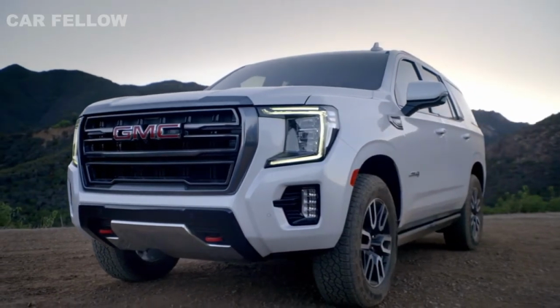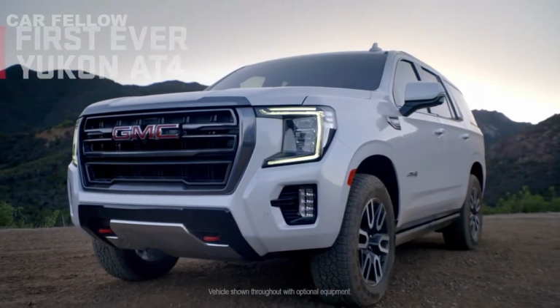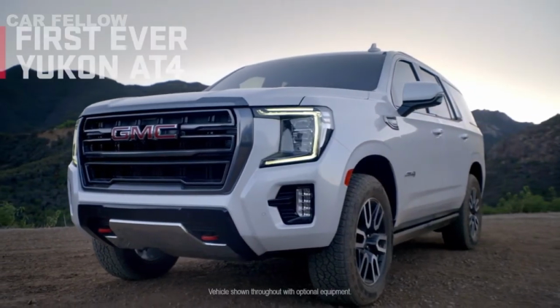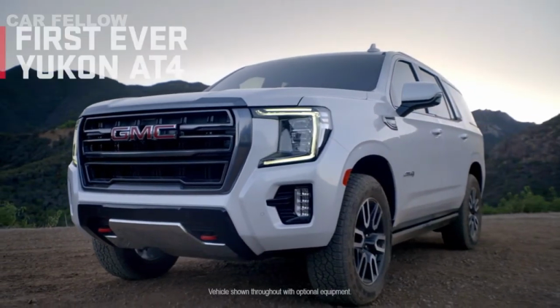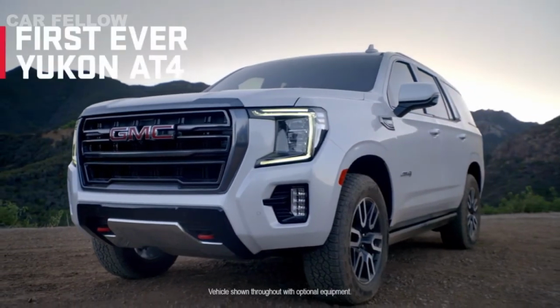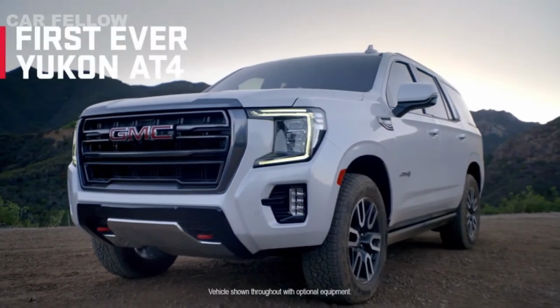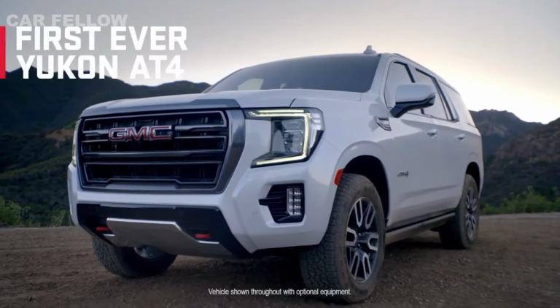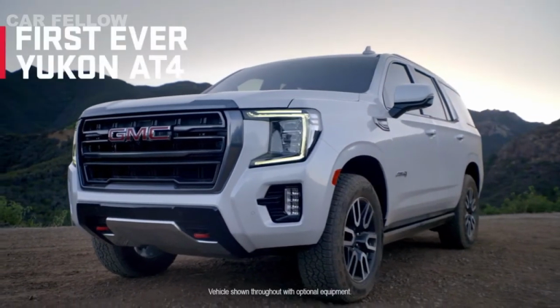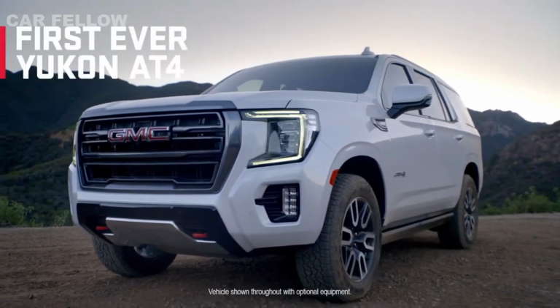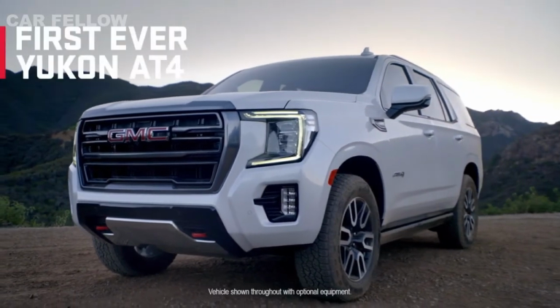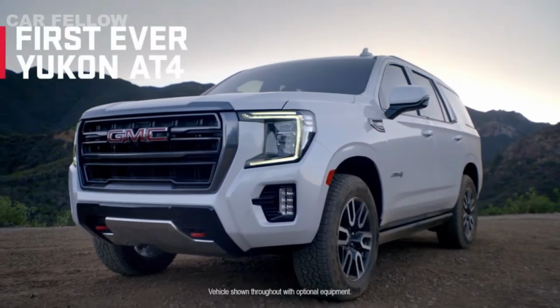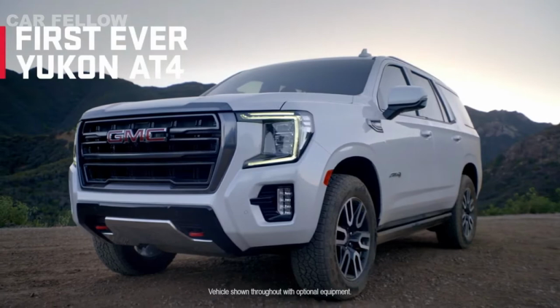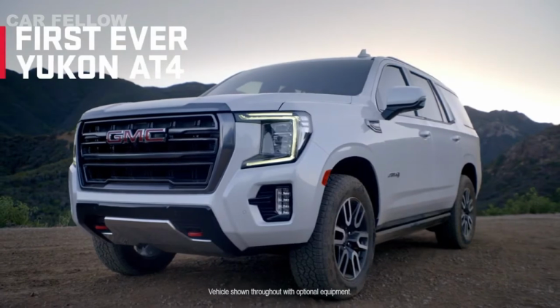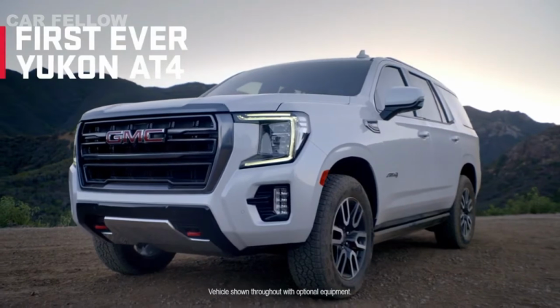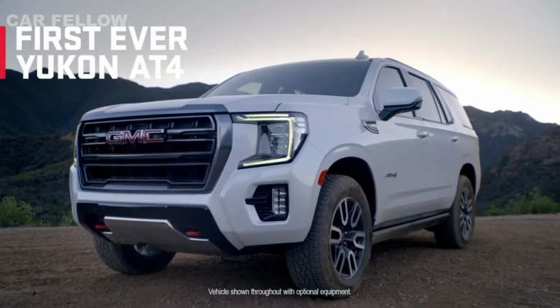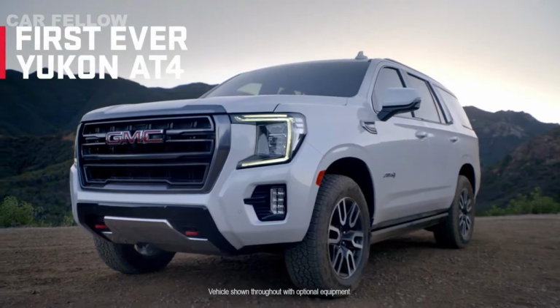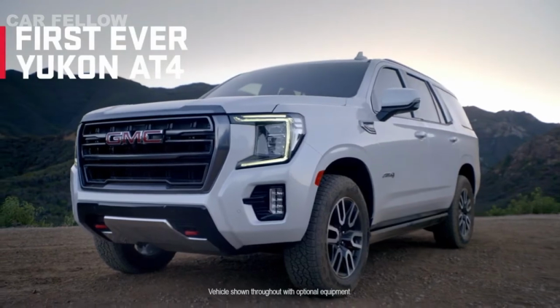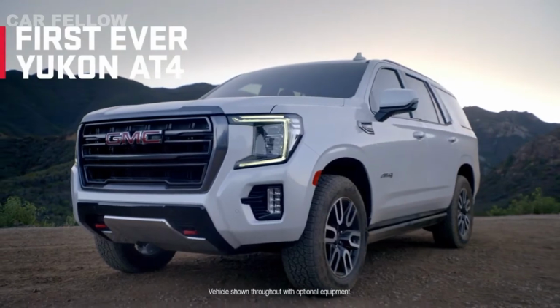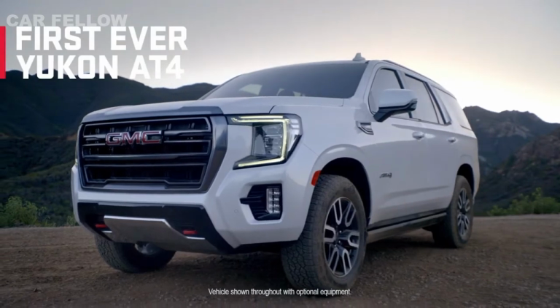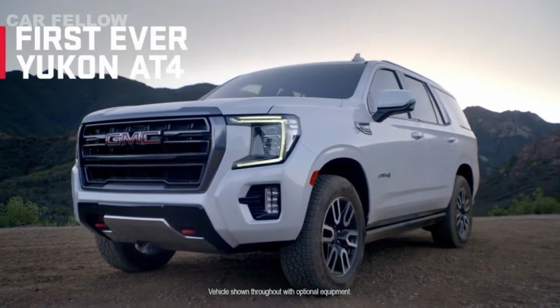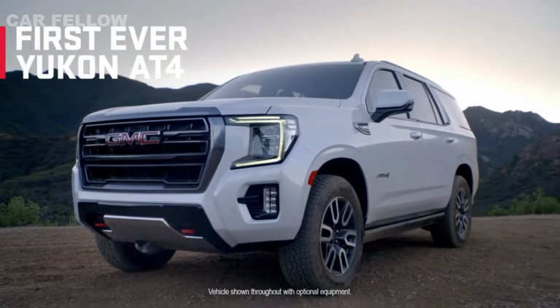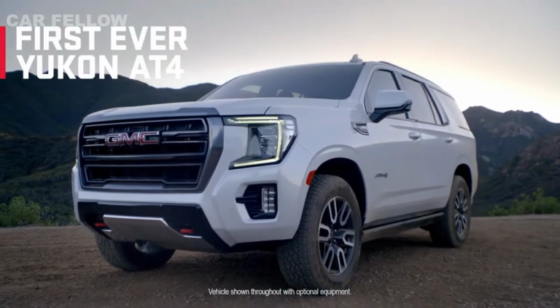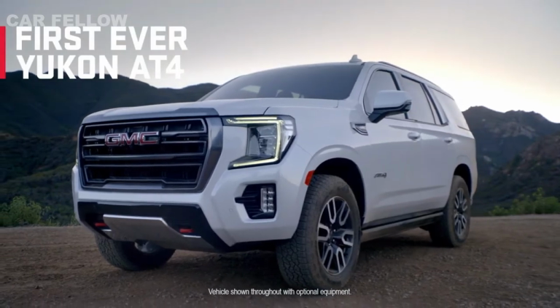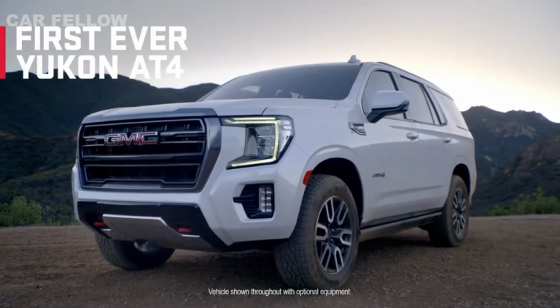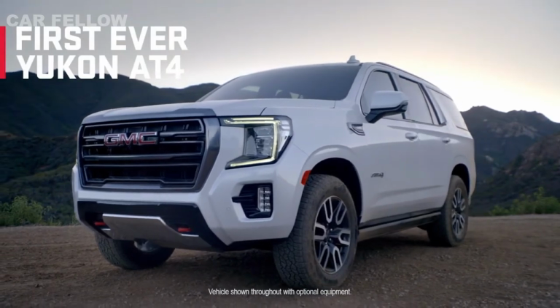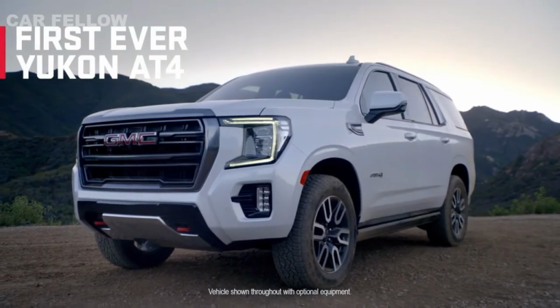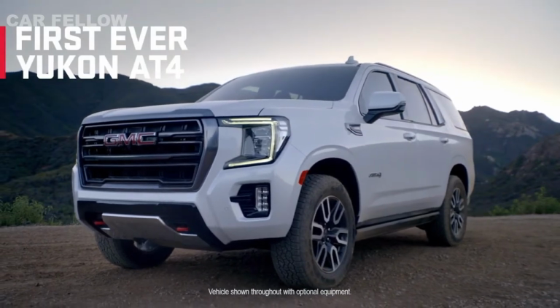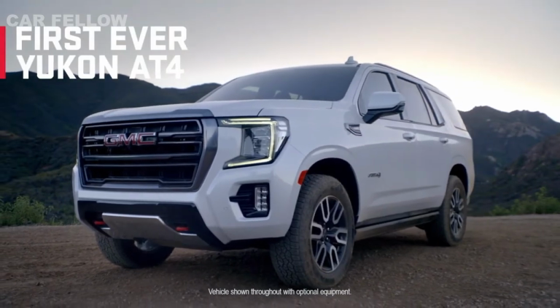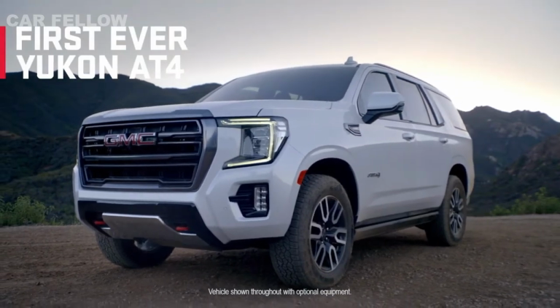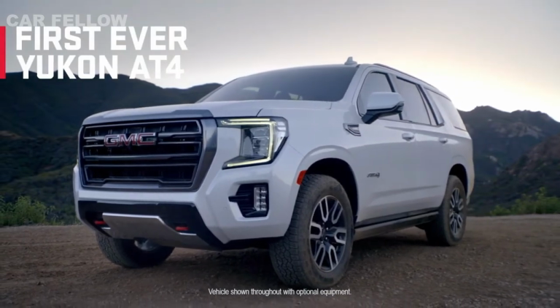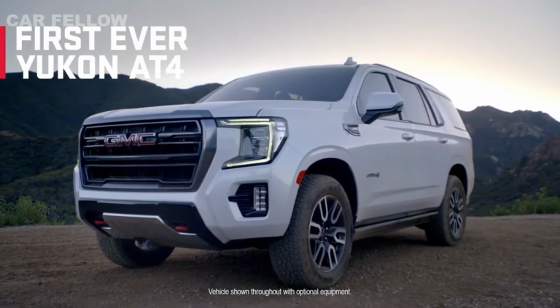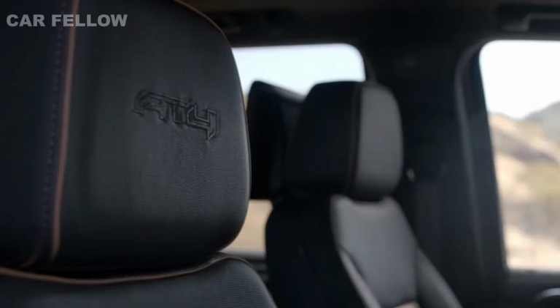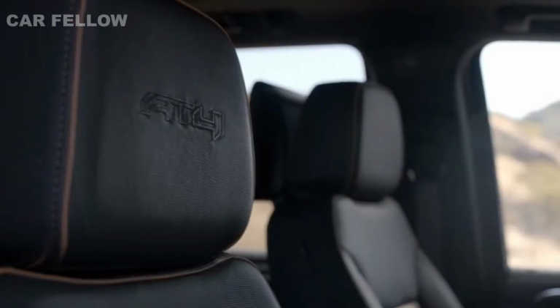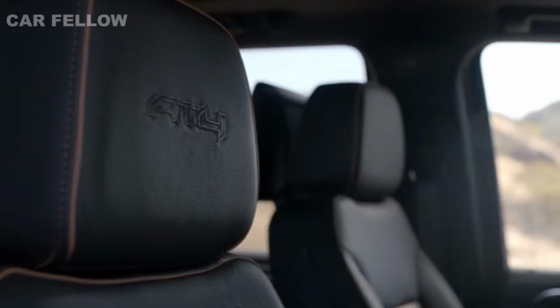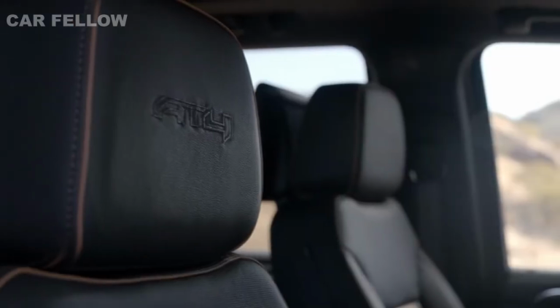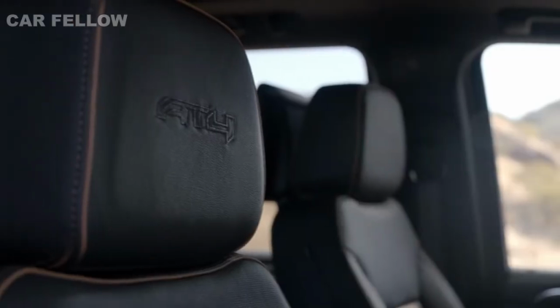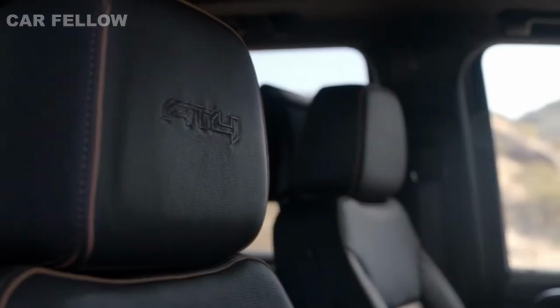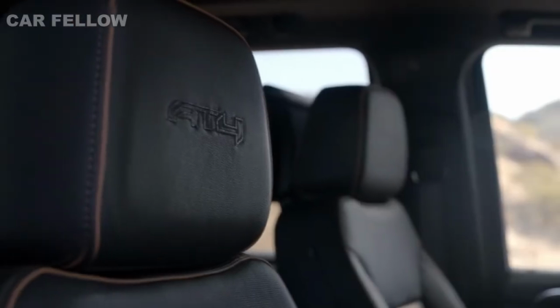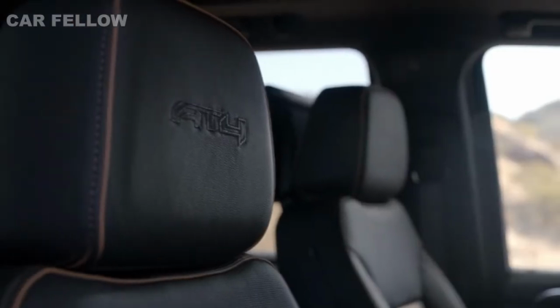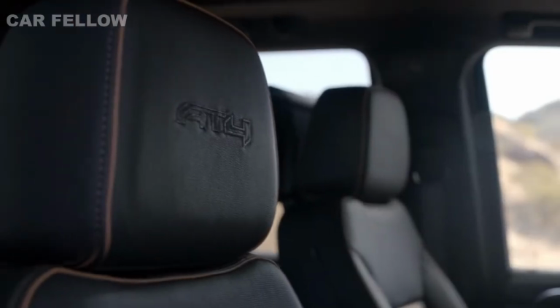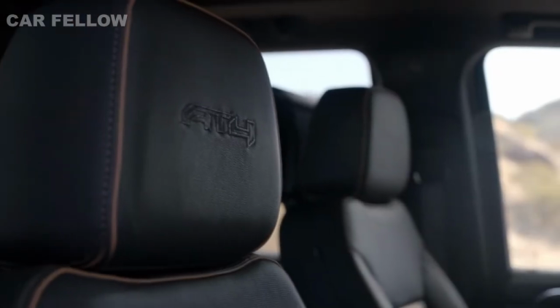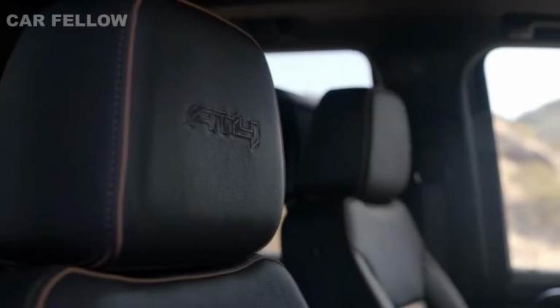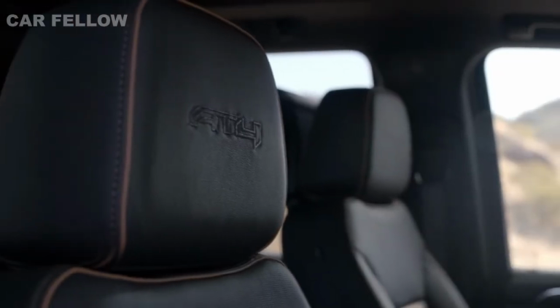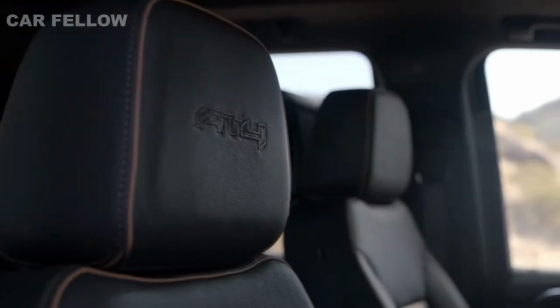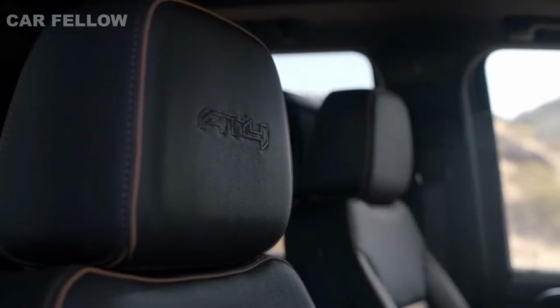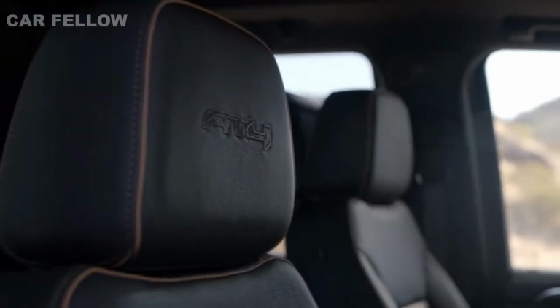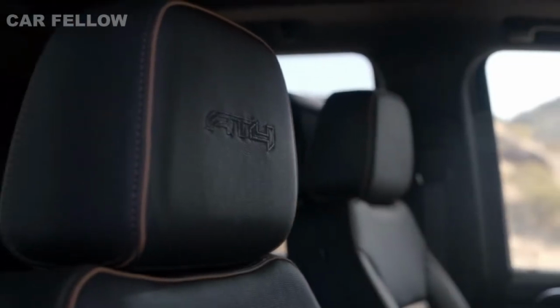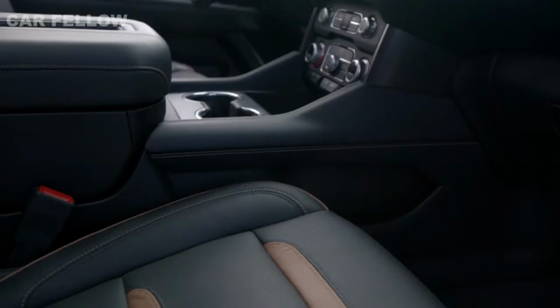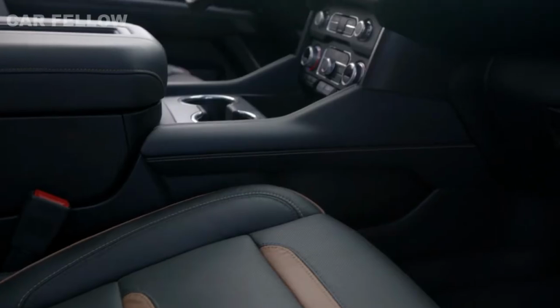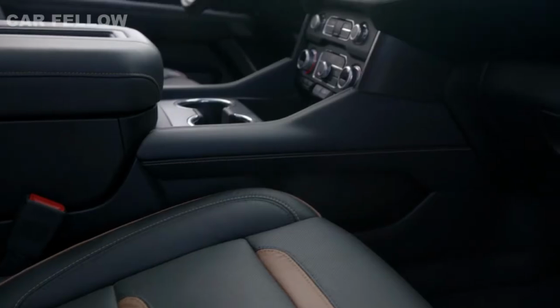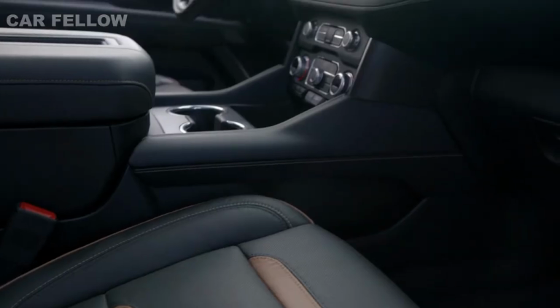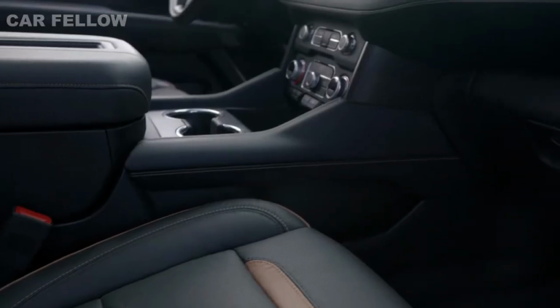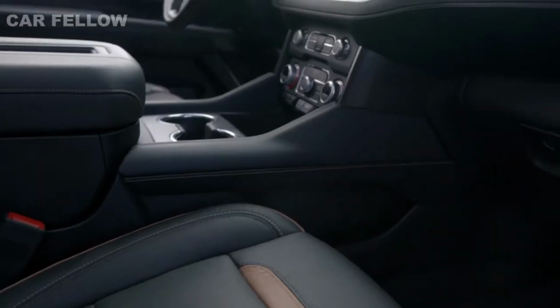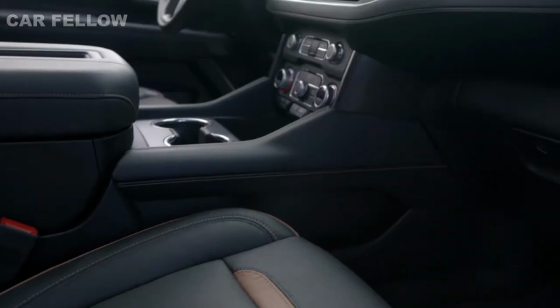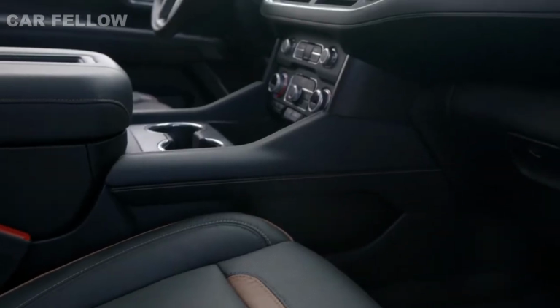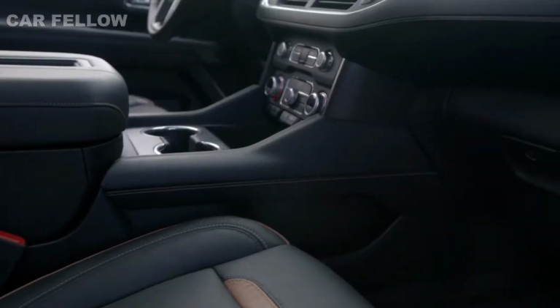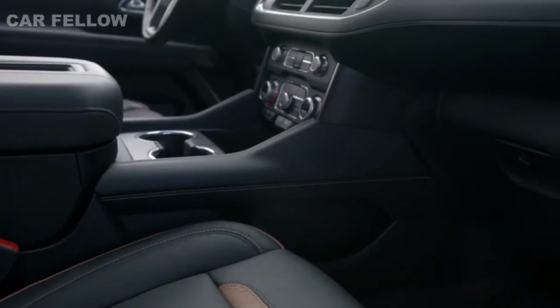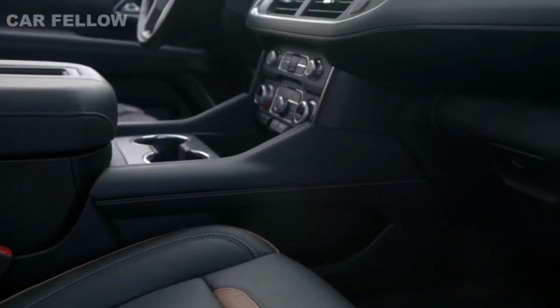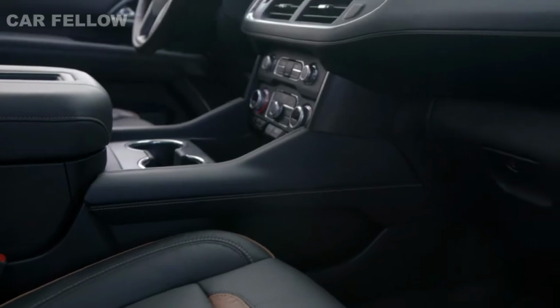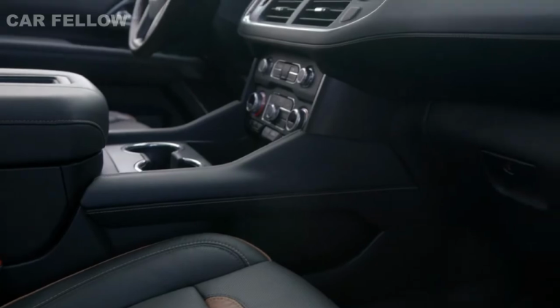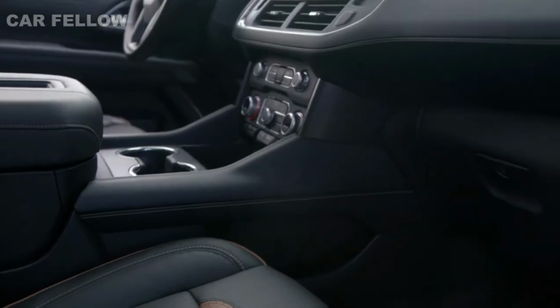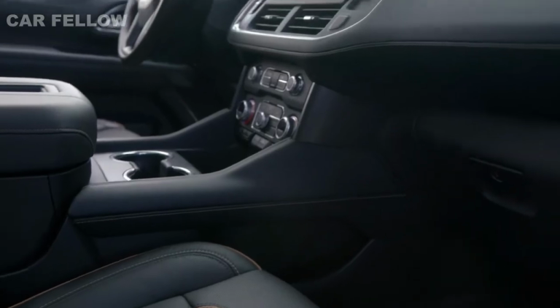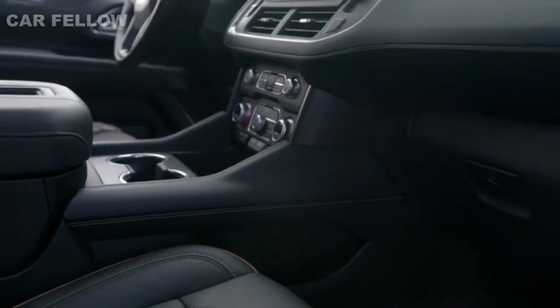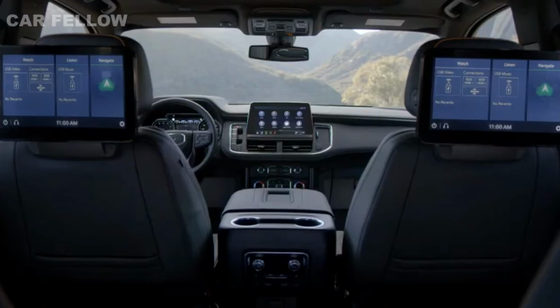Ready to rise to the adventure, the first-ever GMC Yukon AT4 elevates your off-road experience.